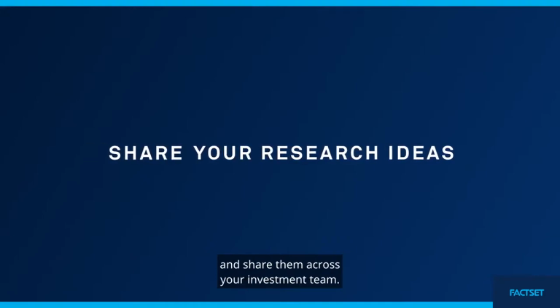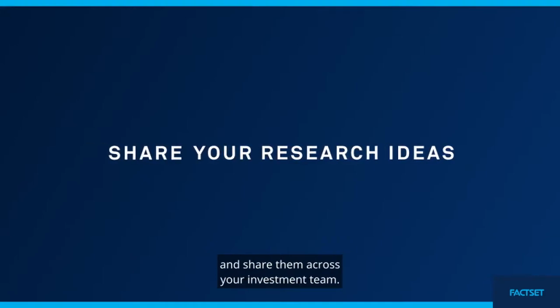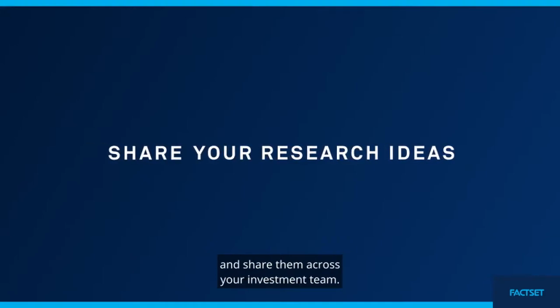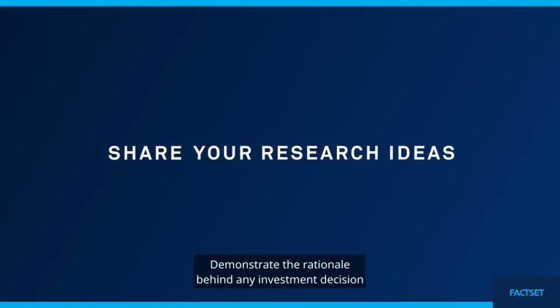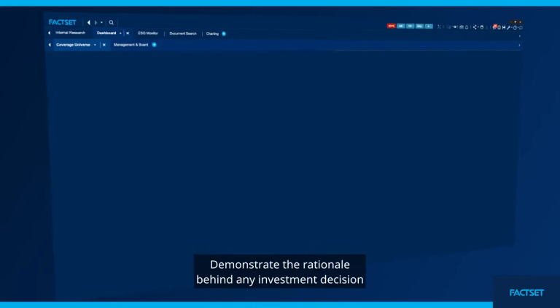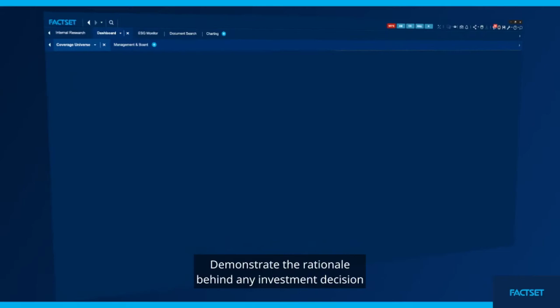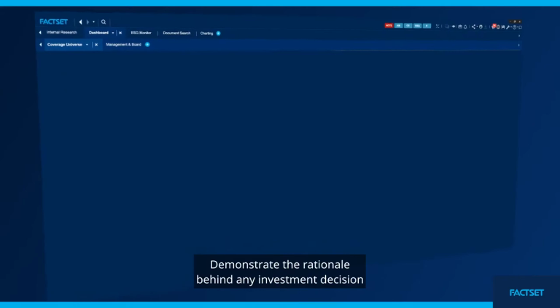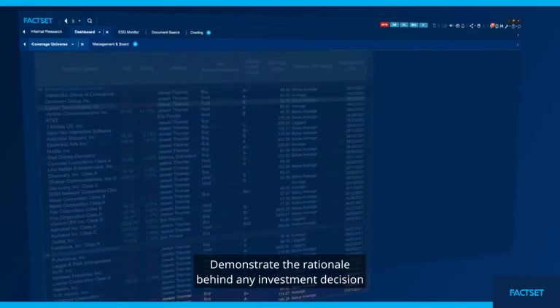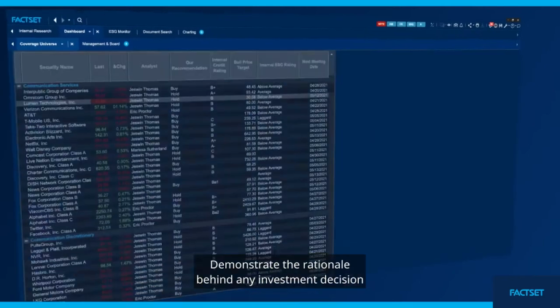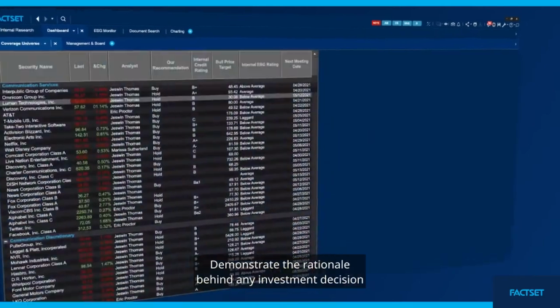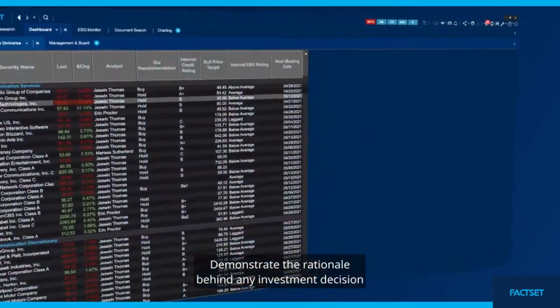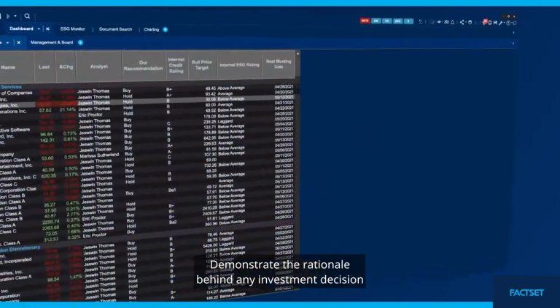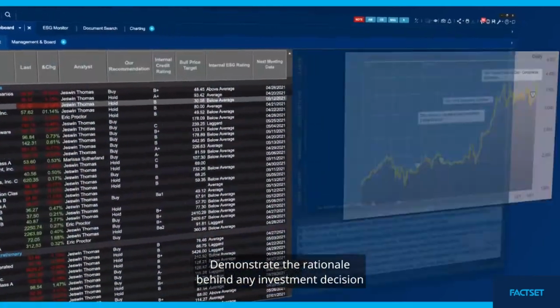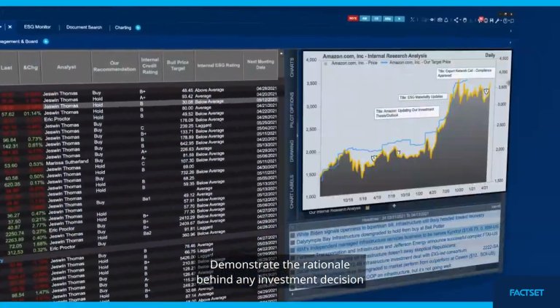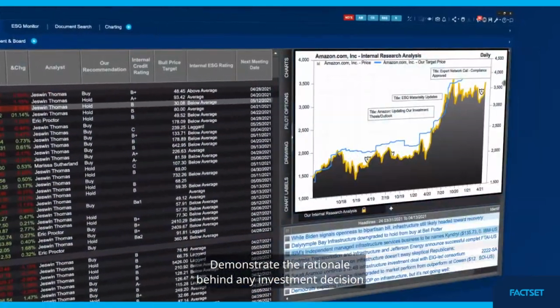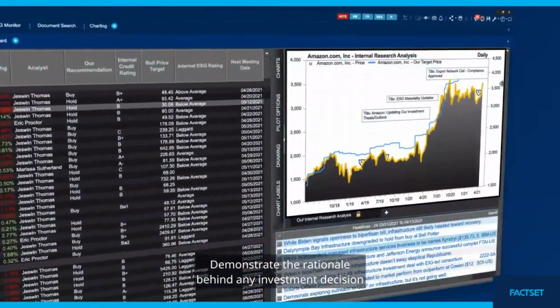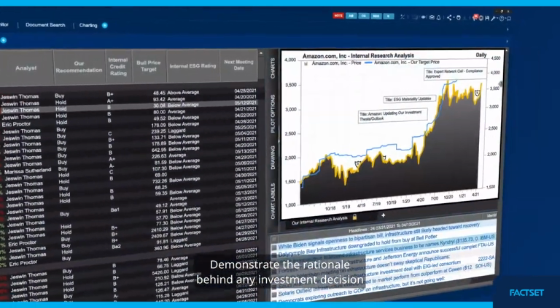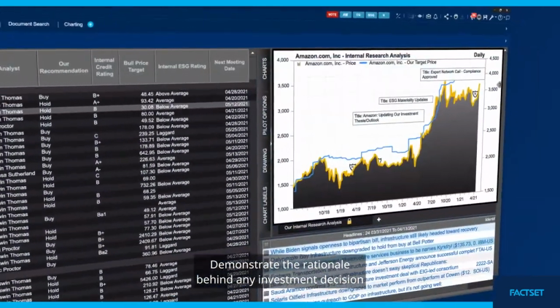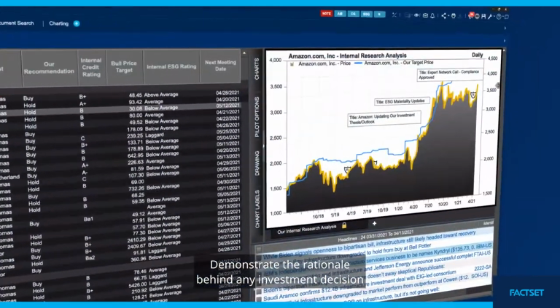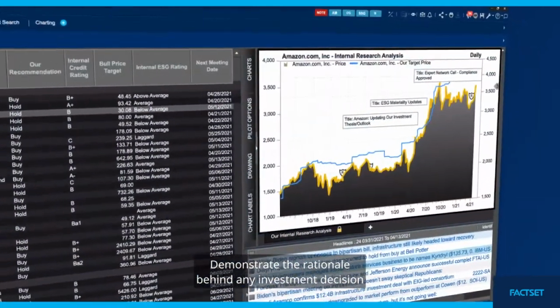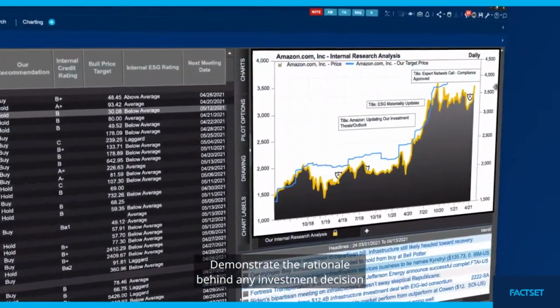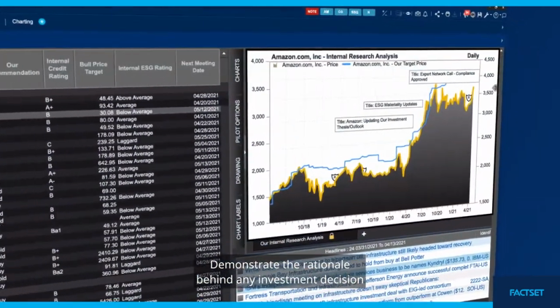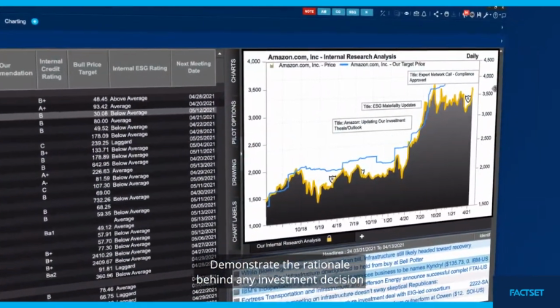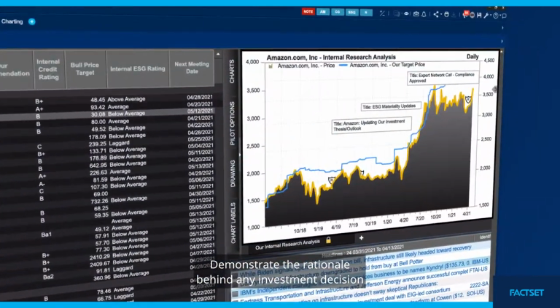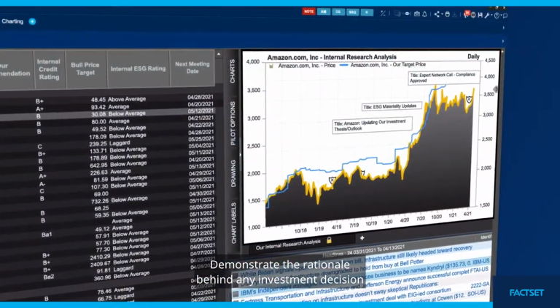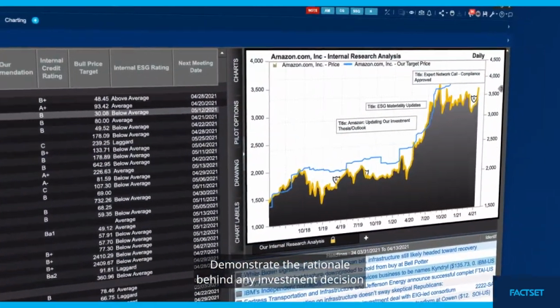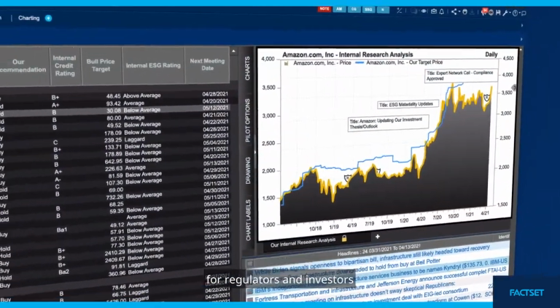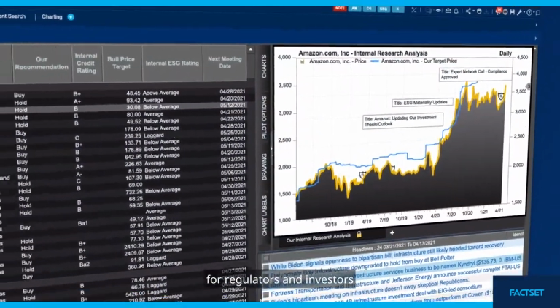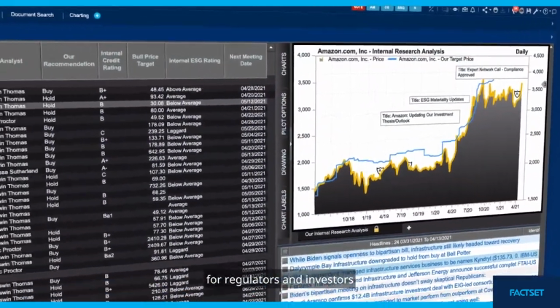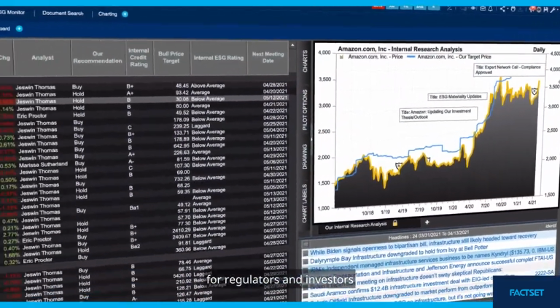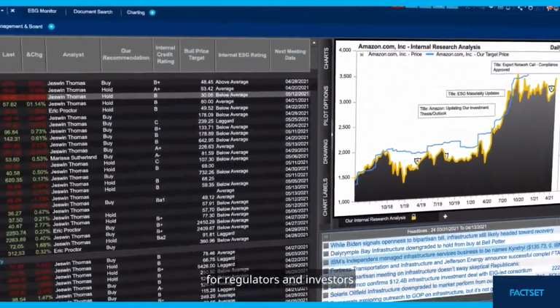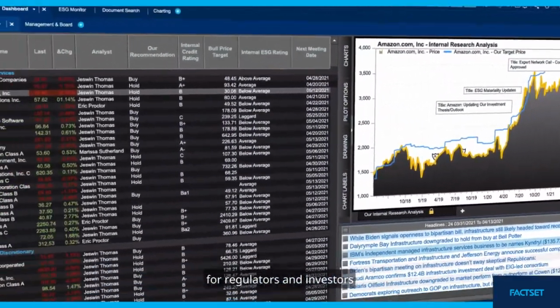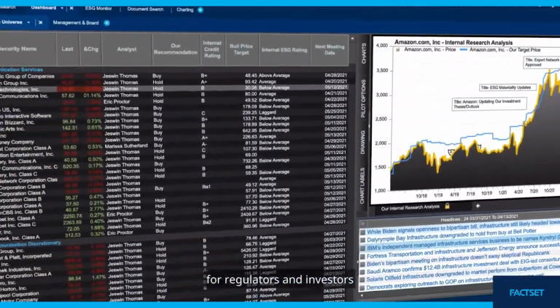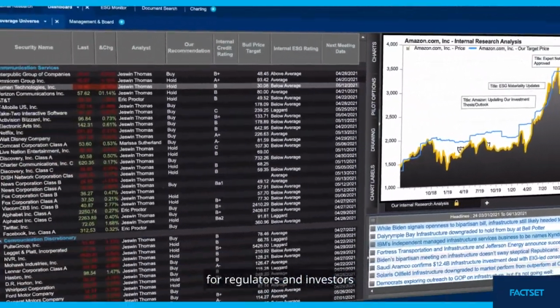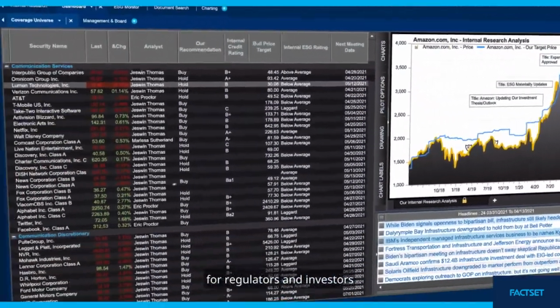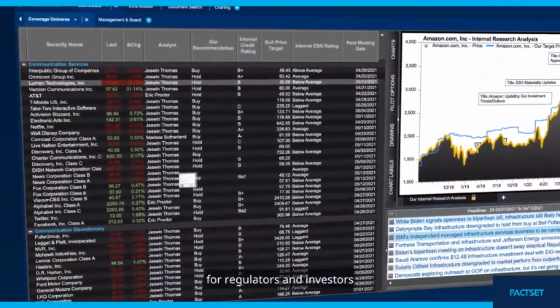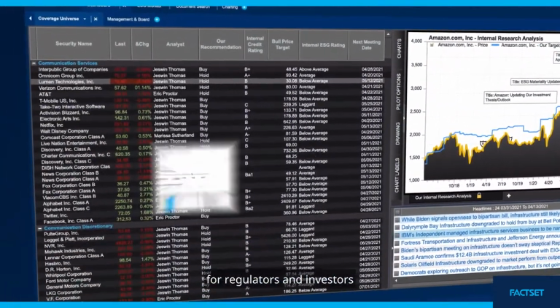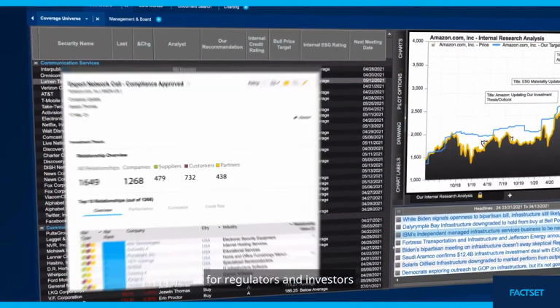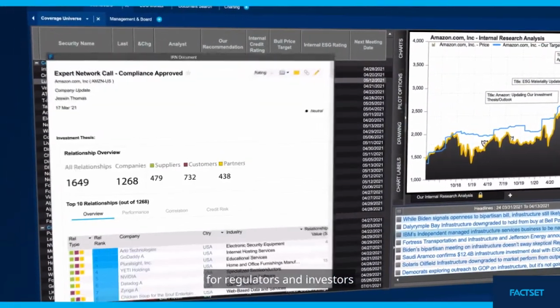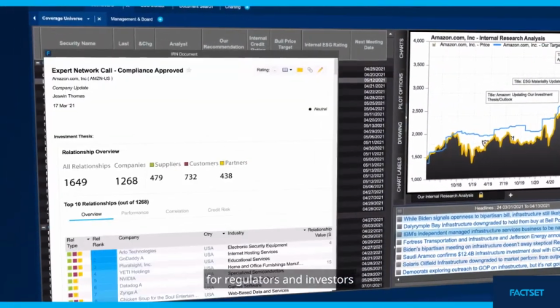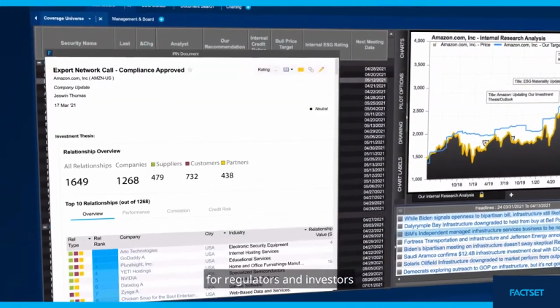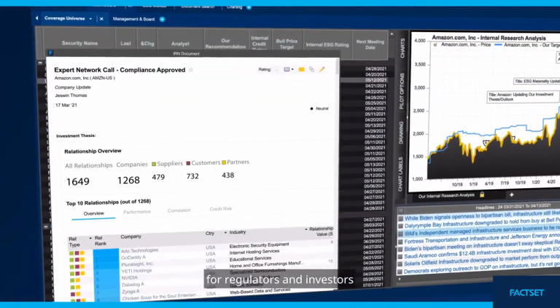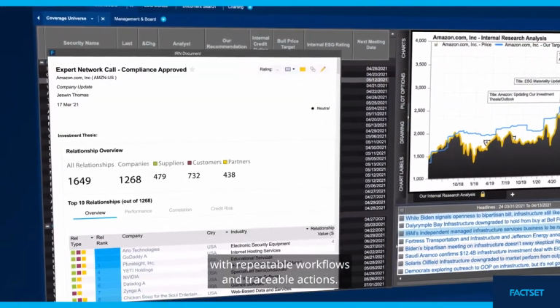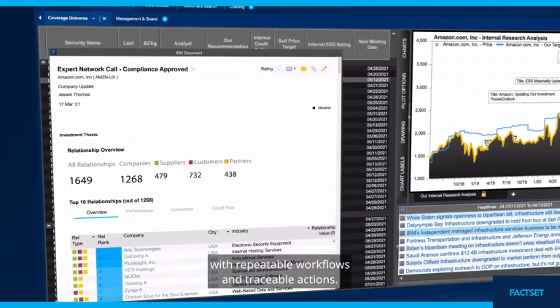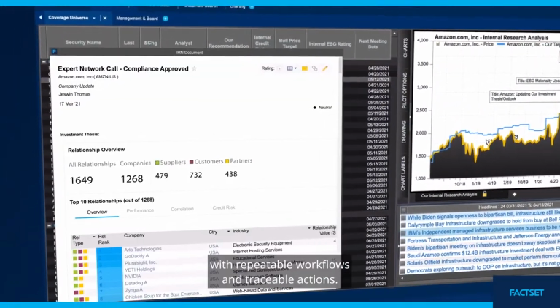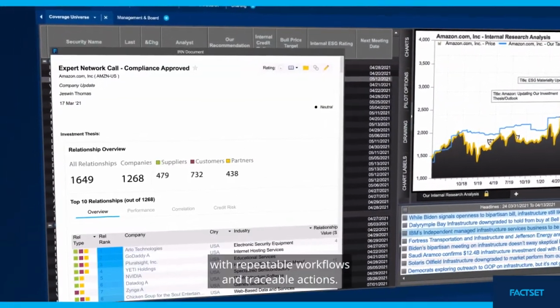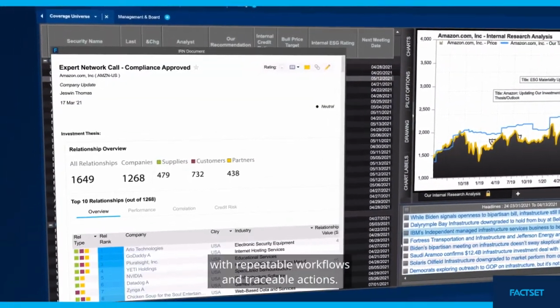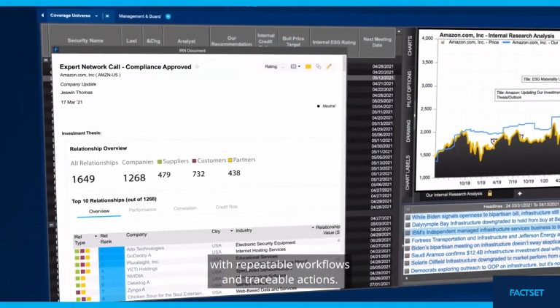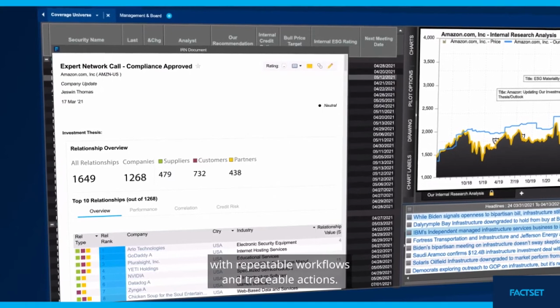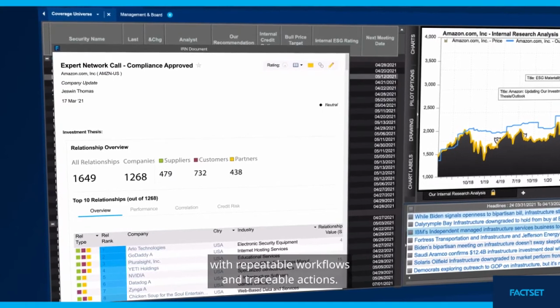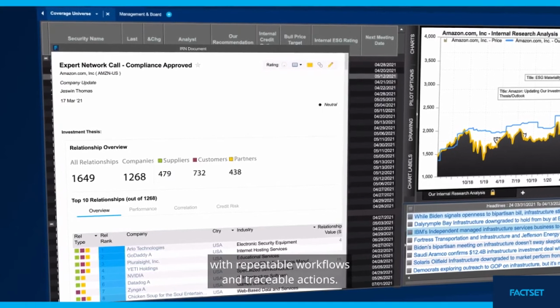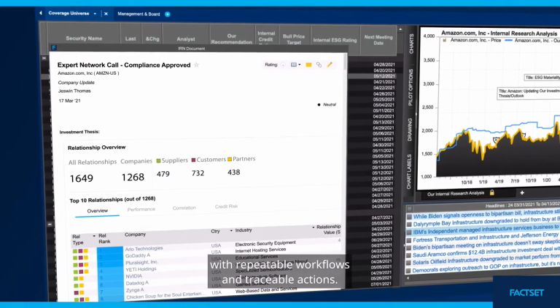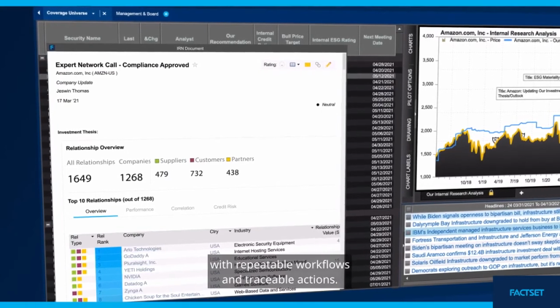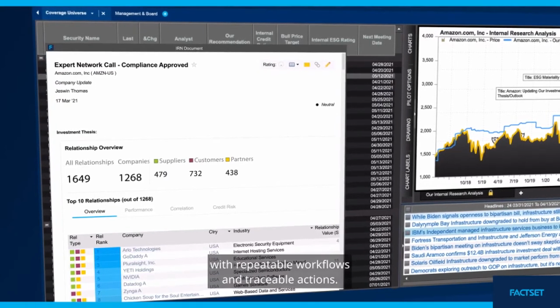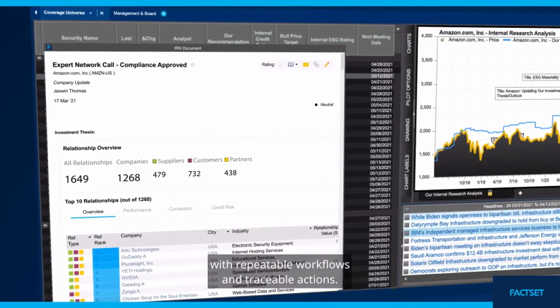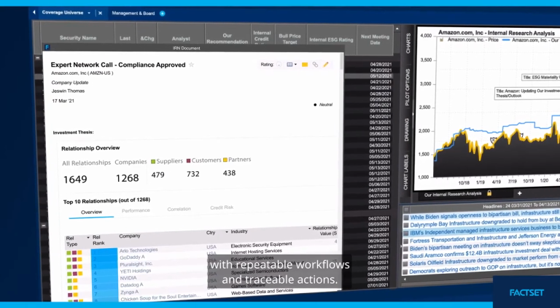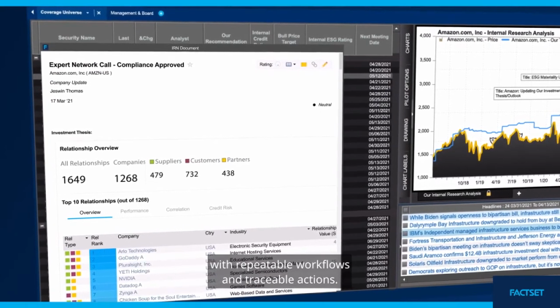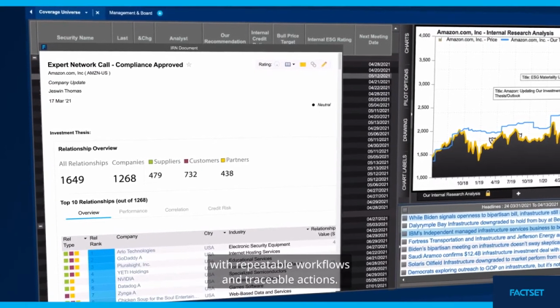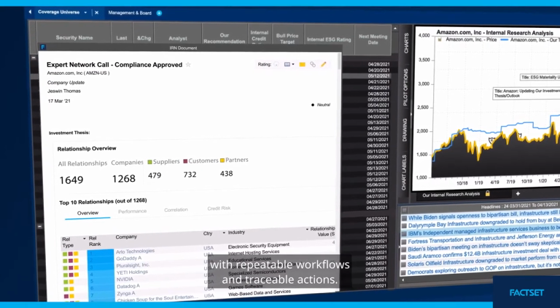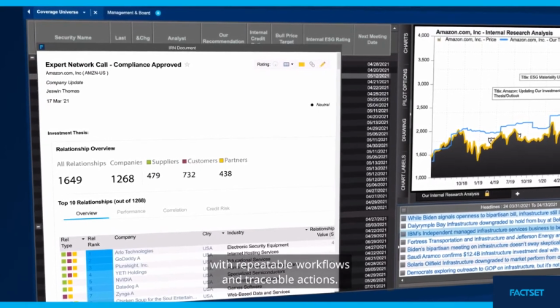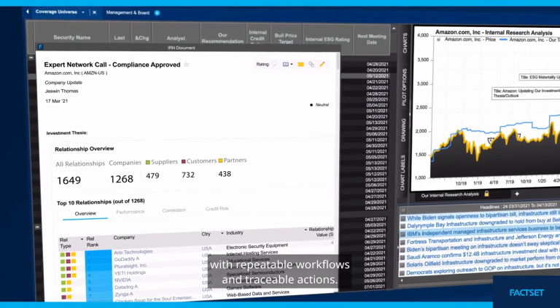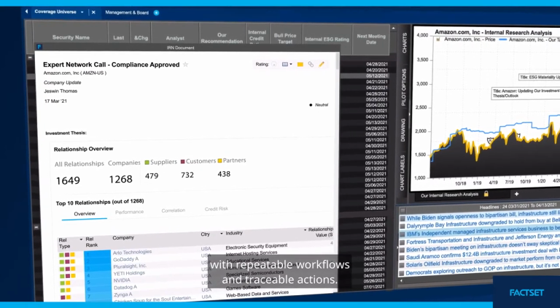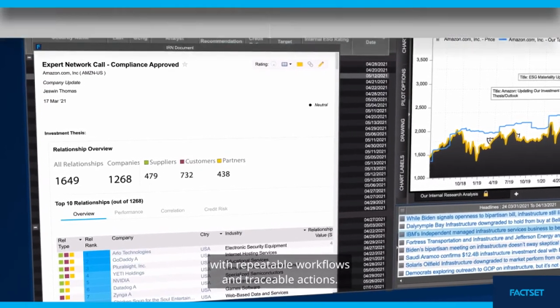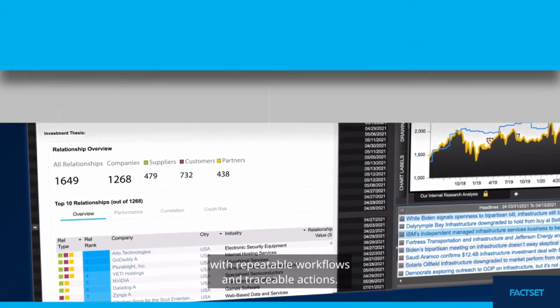Demonstrate the rationale behind any investment decision for regulators and investors with repeatable workflows and traceable actions.